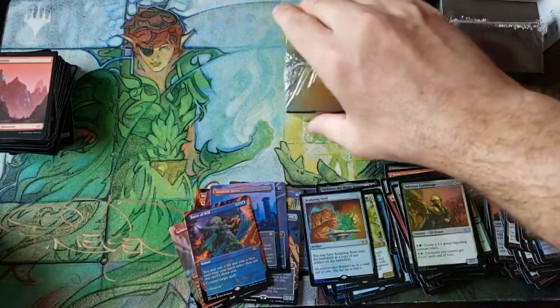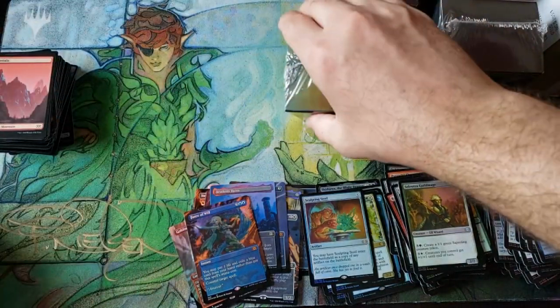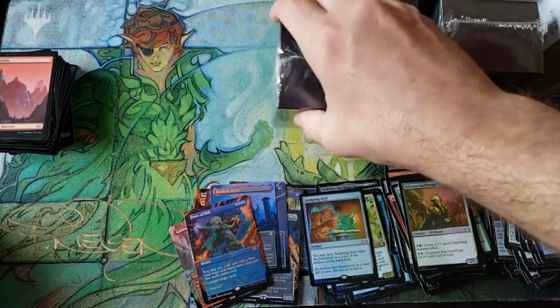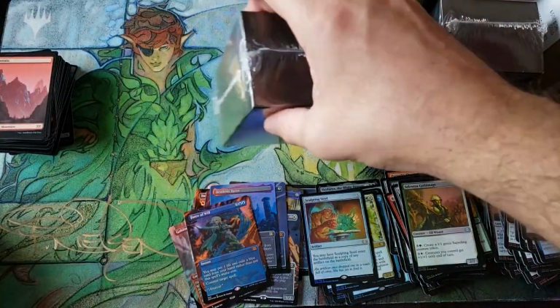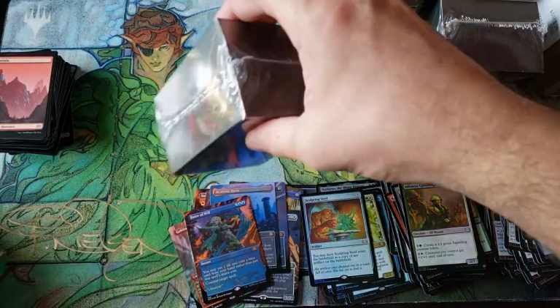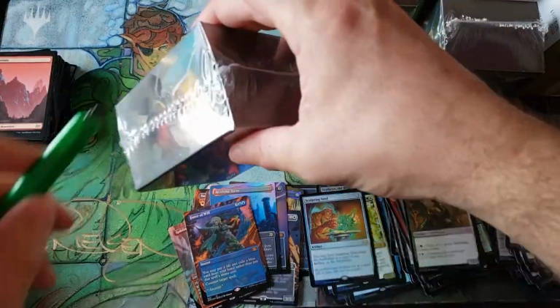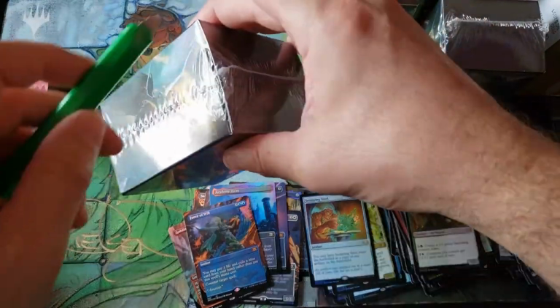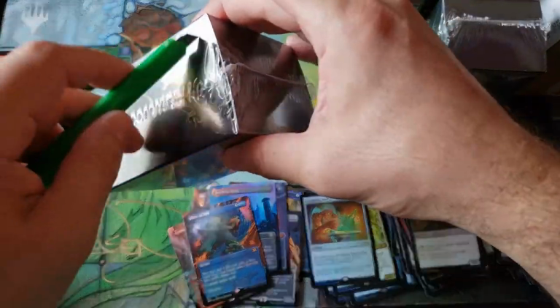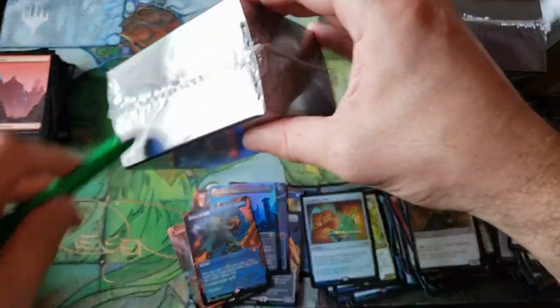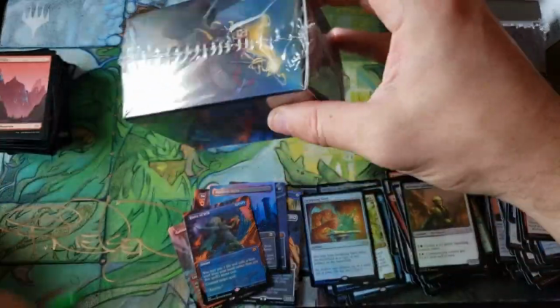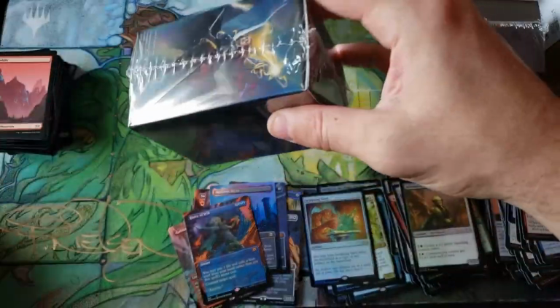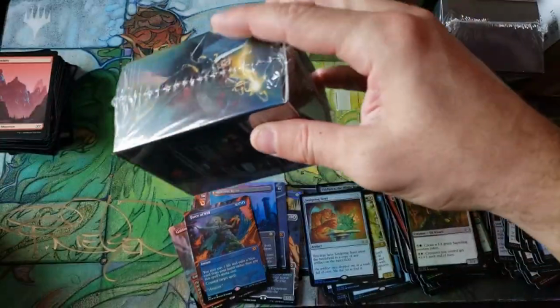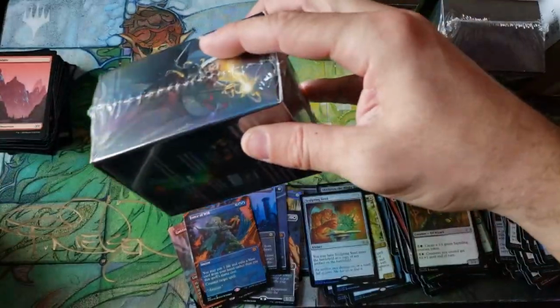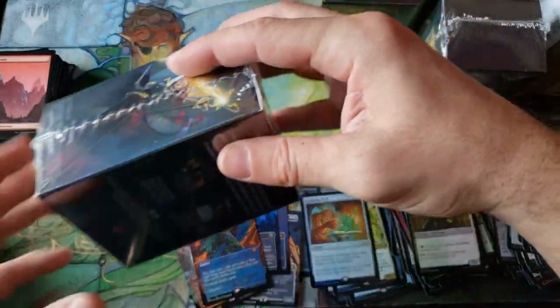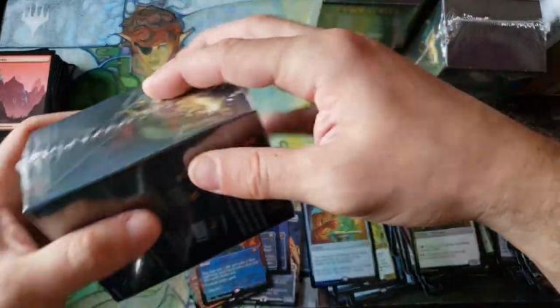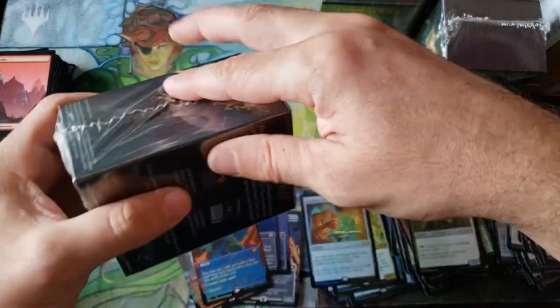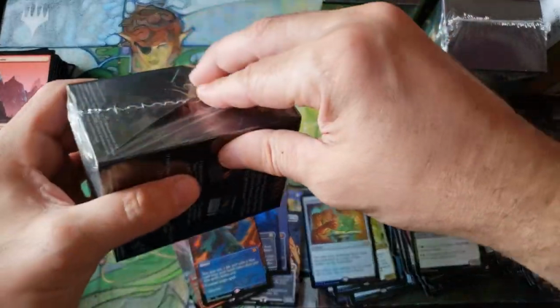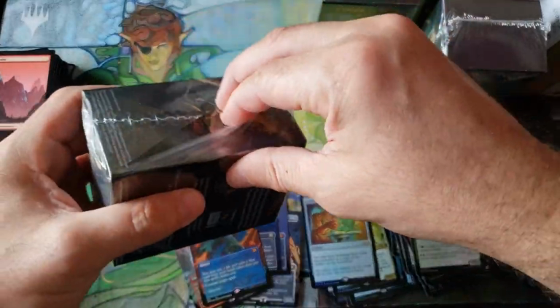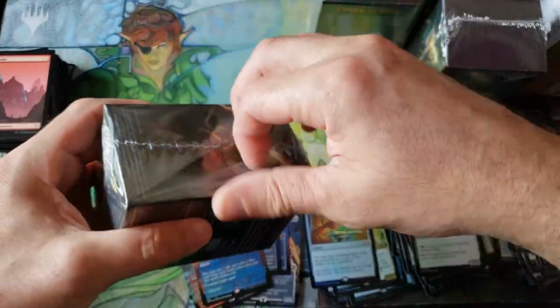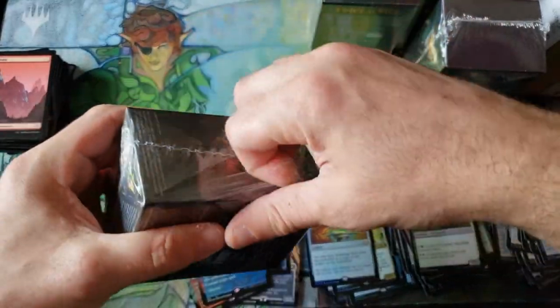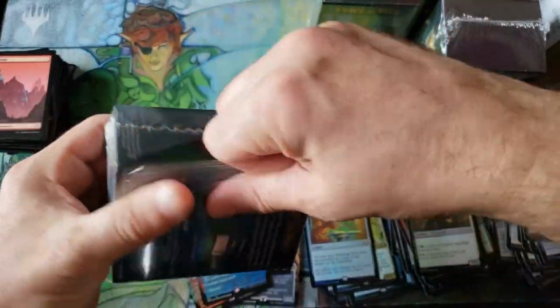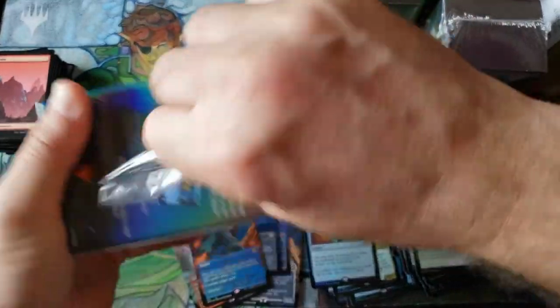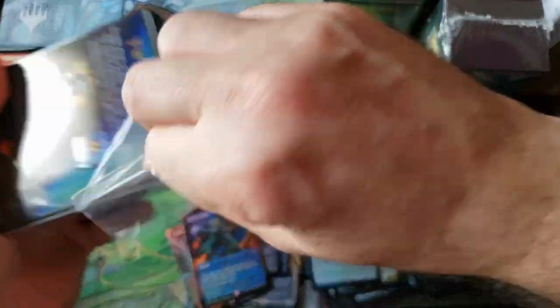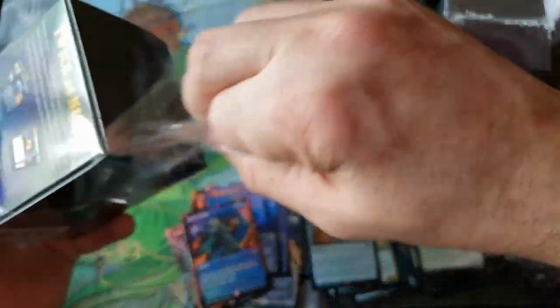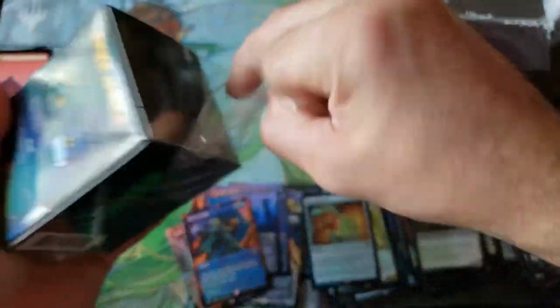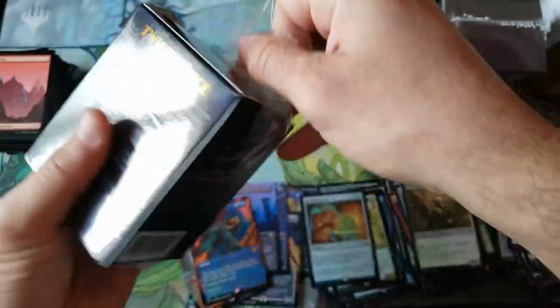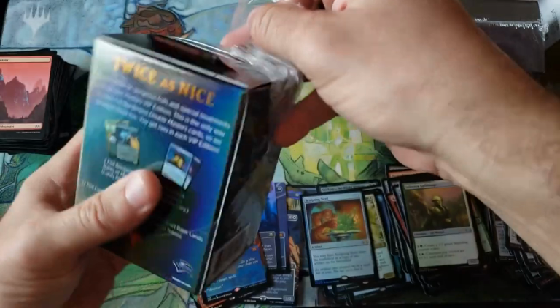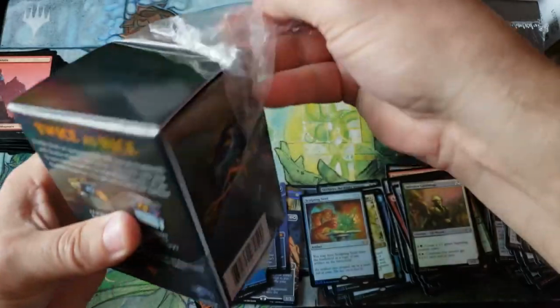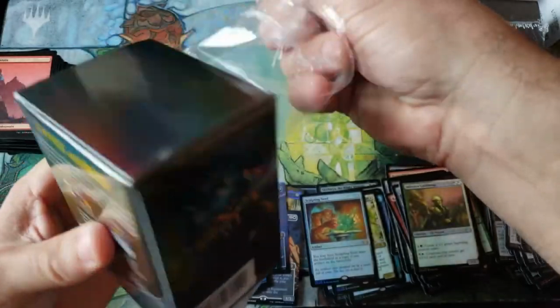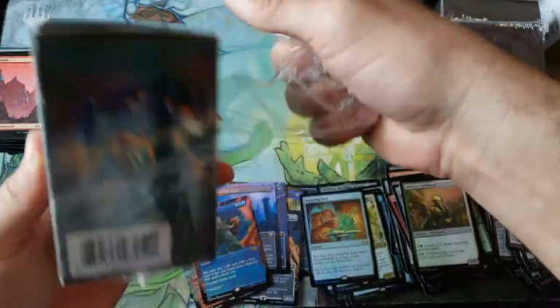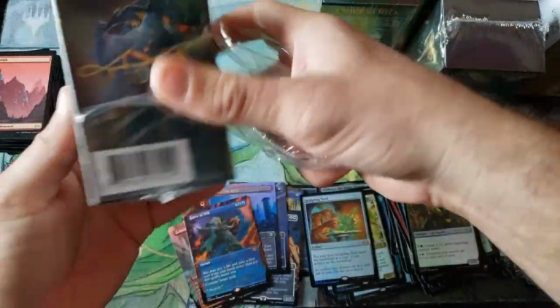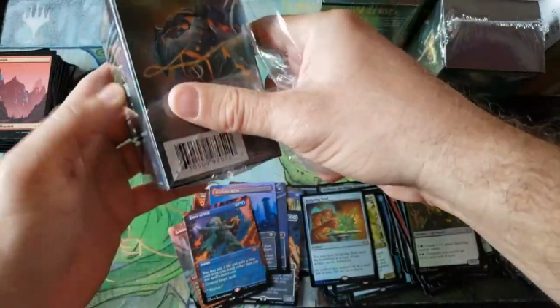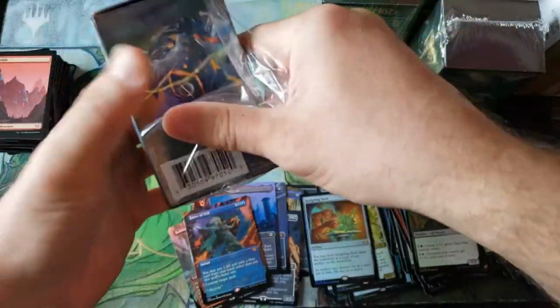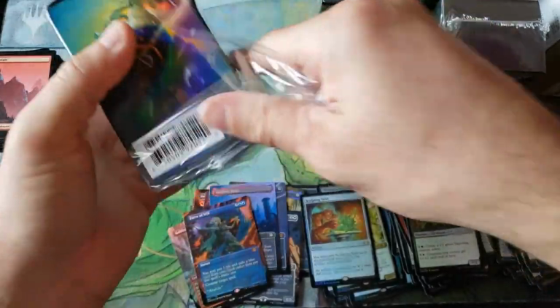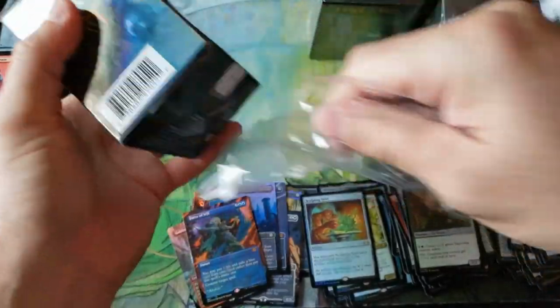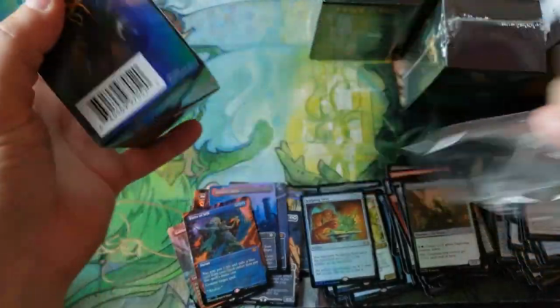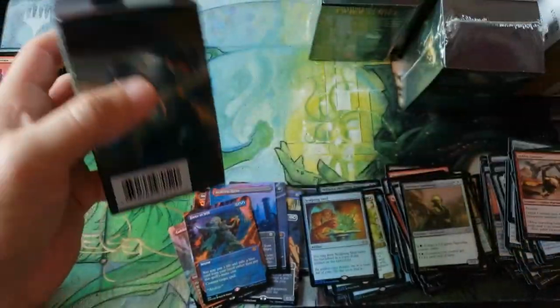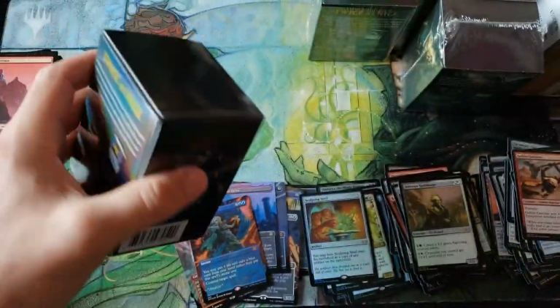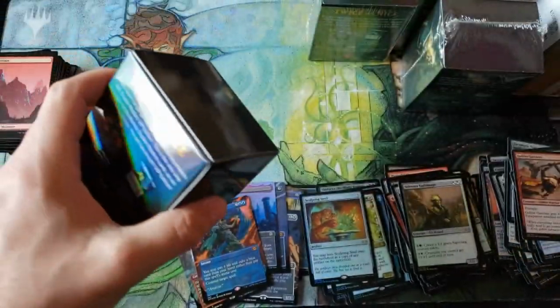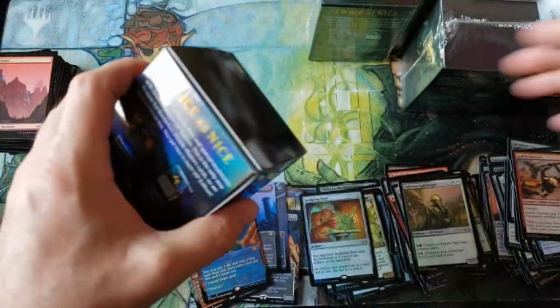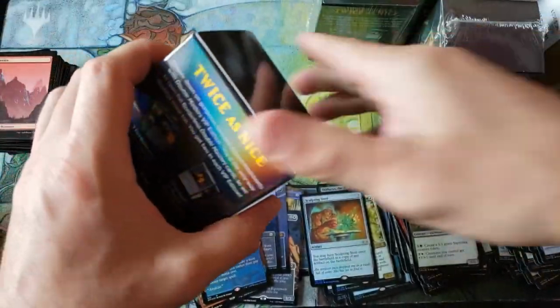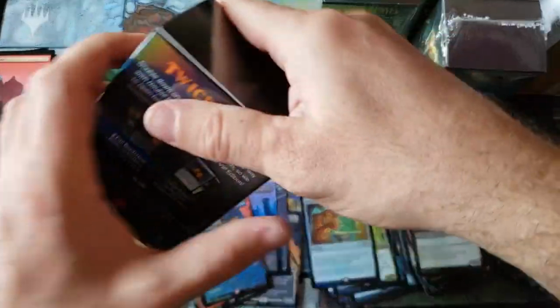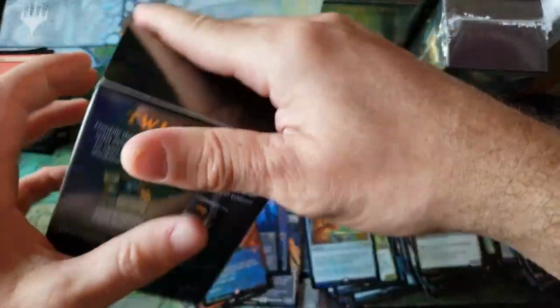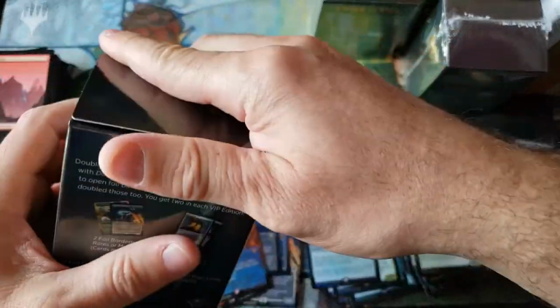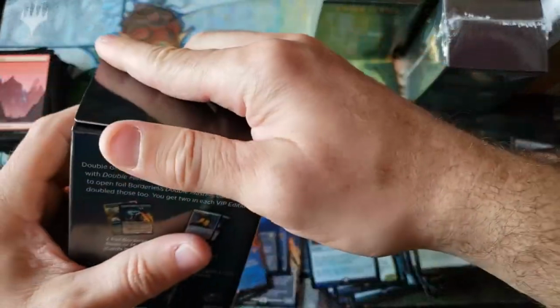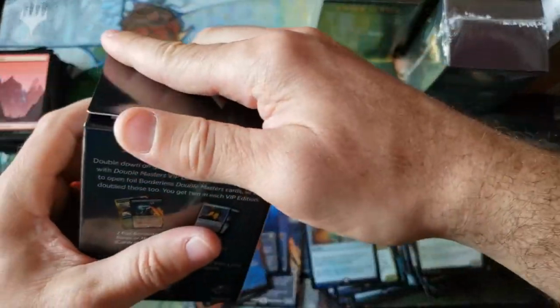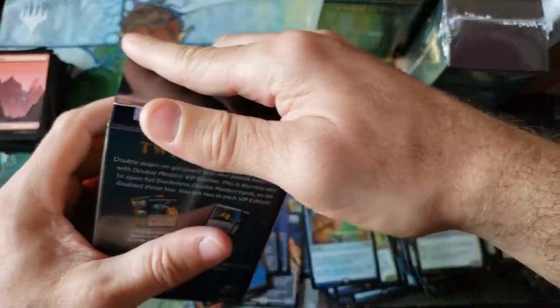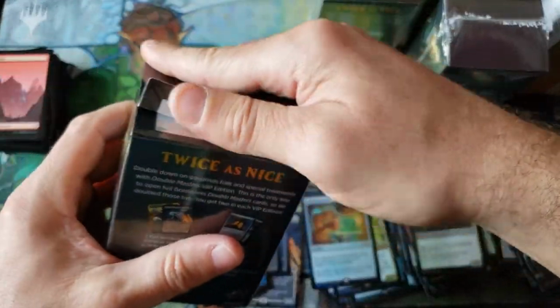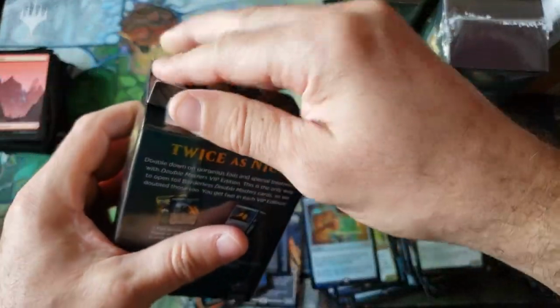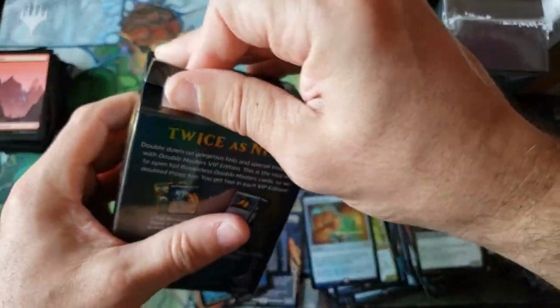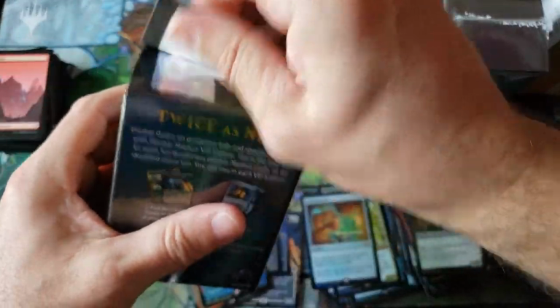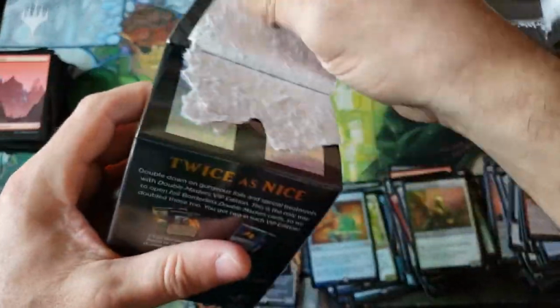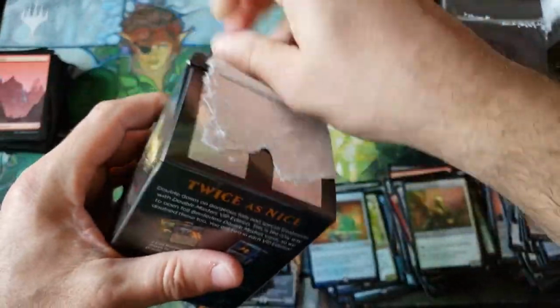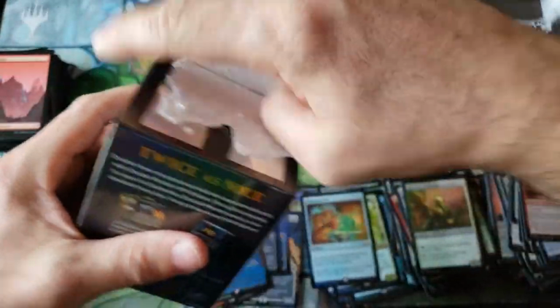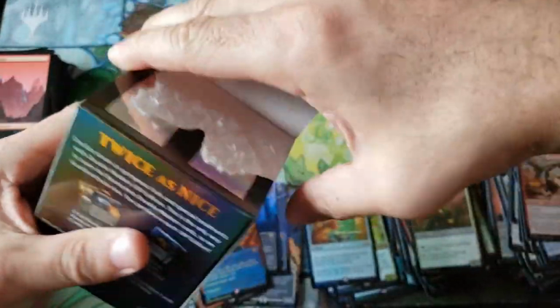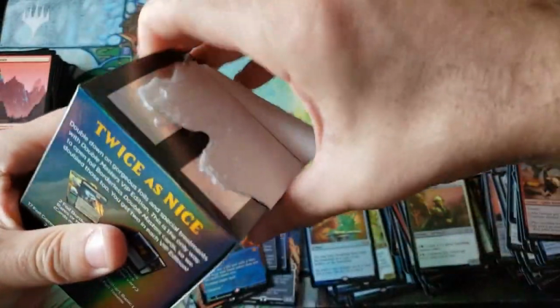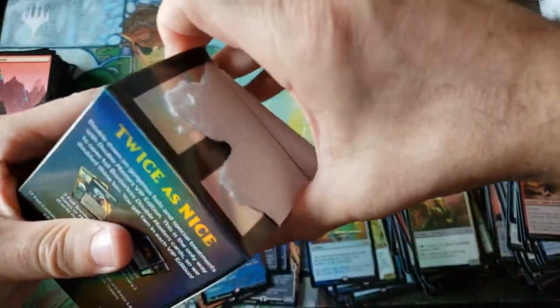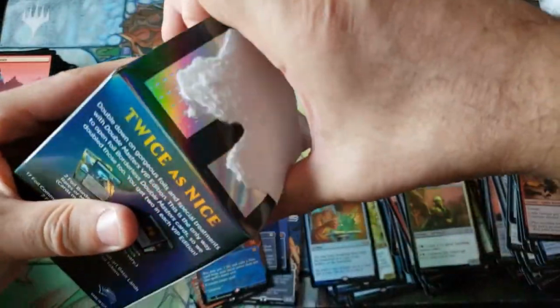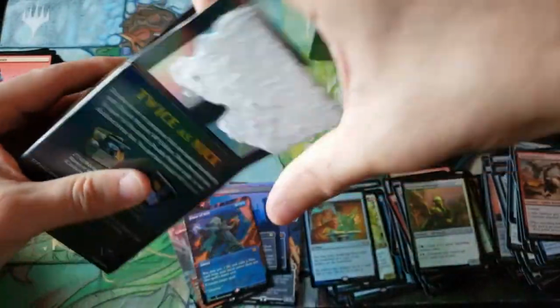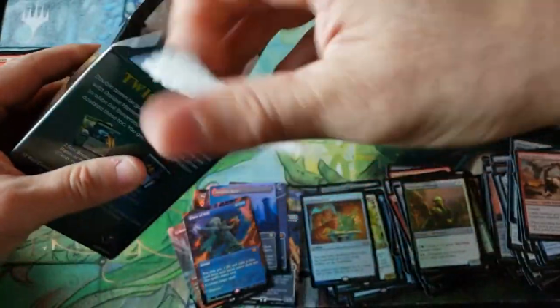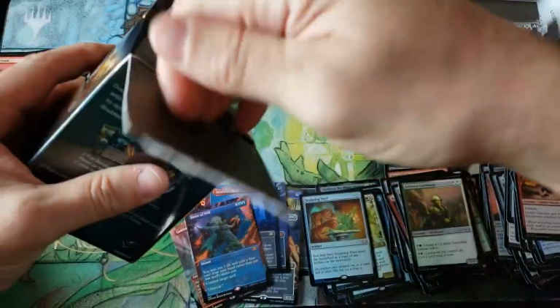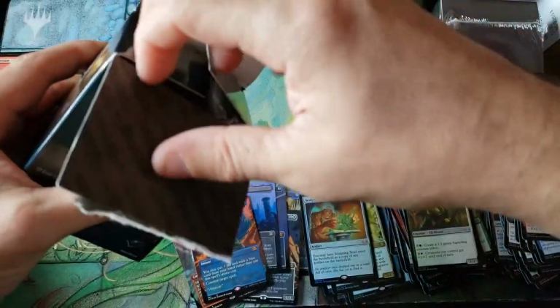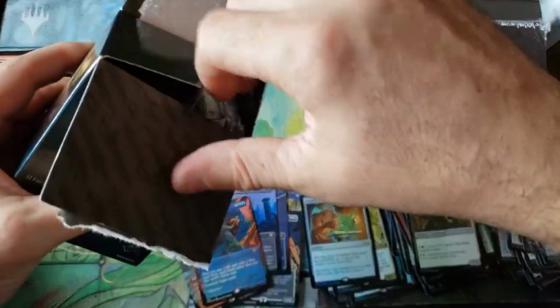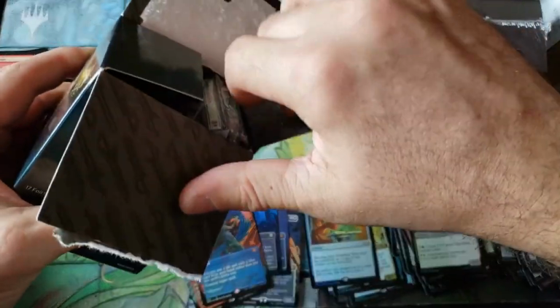Oh my god! Oh this opening is insane! Oh my goodness, you've got to be kidding me! I need to keep some of these for myself. Oh my goodness. That was subset number two. From now on we're opening the outer case on camera because the pulls are better. I shouldn't have pre-opened it to speed up the video on the other one.